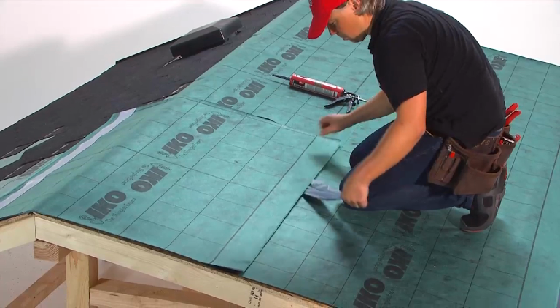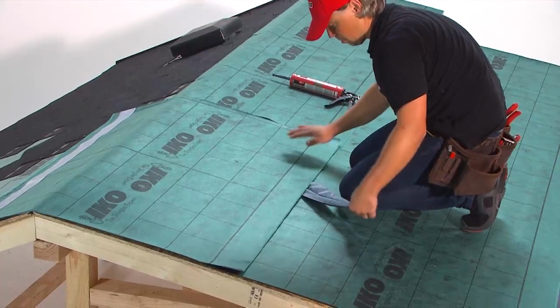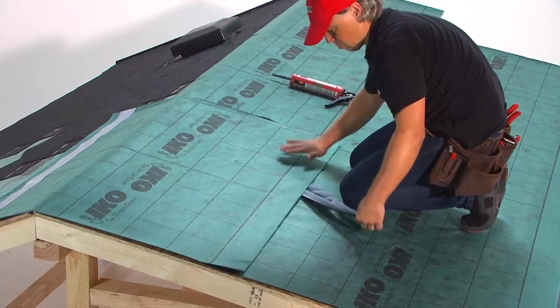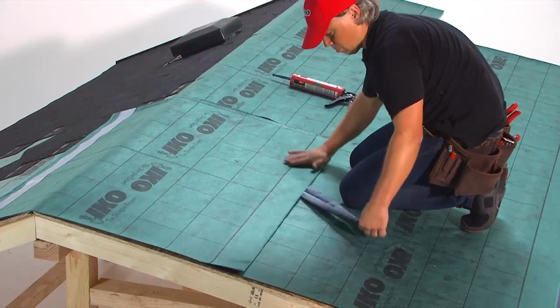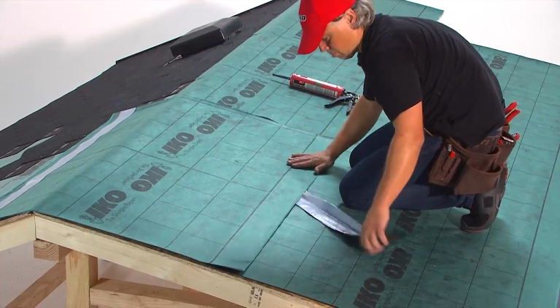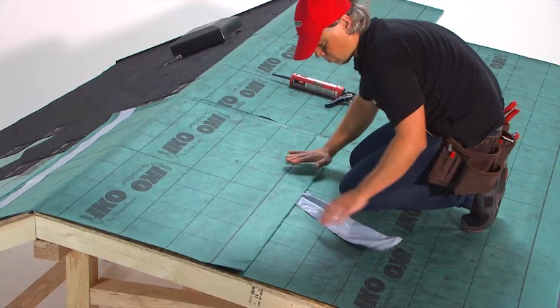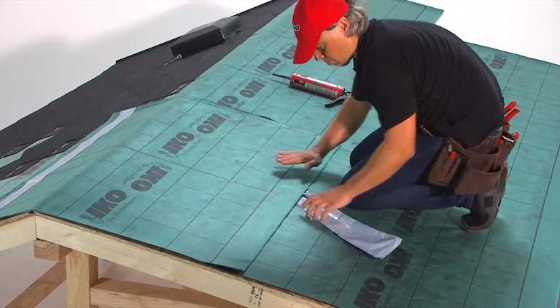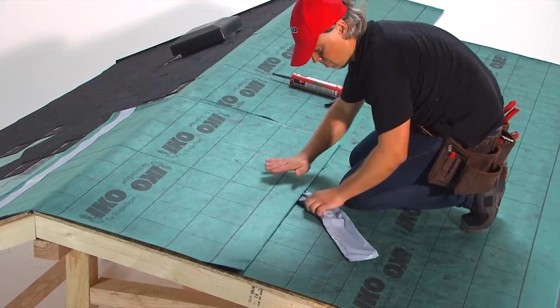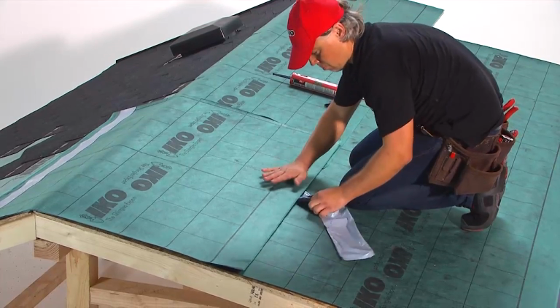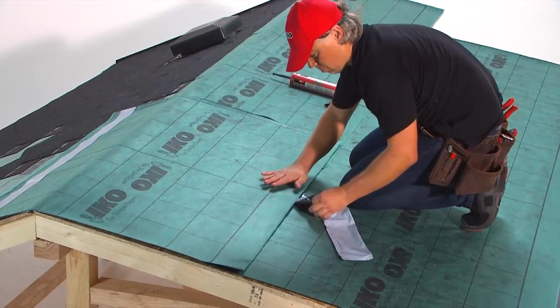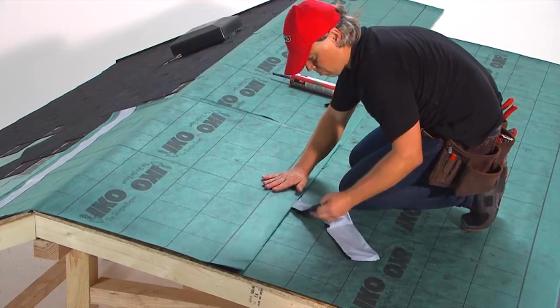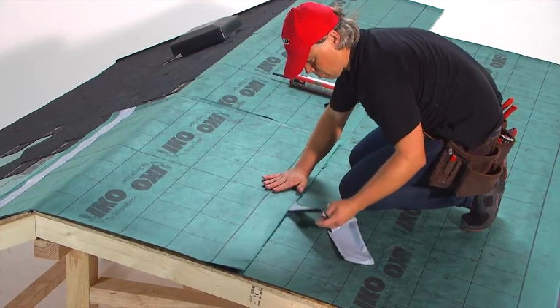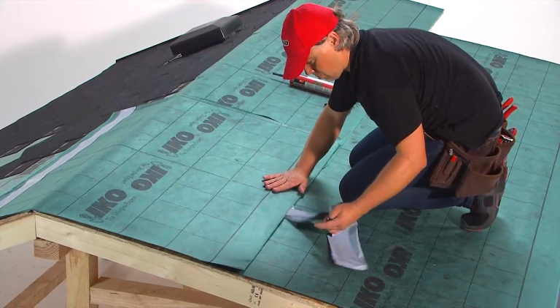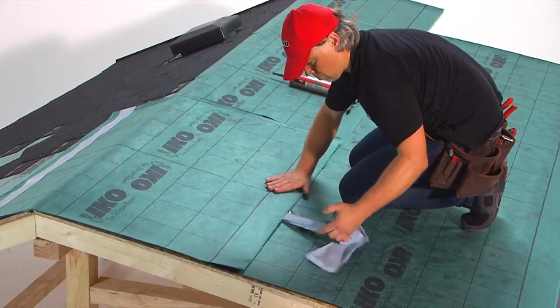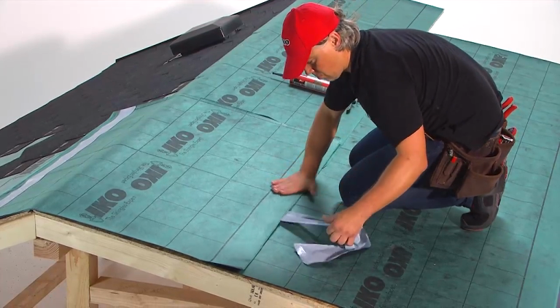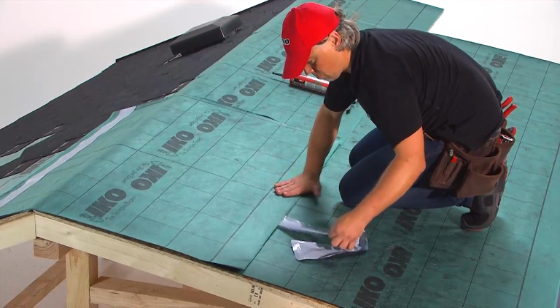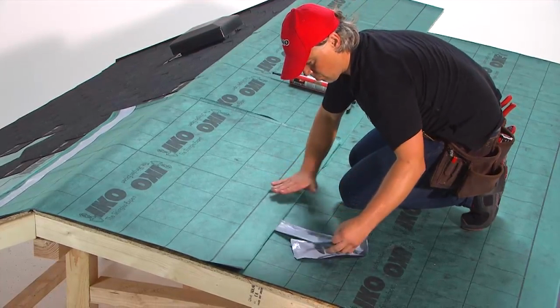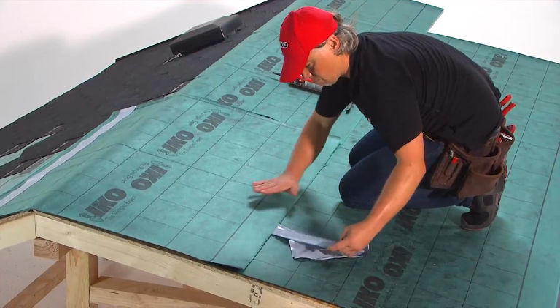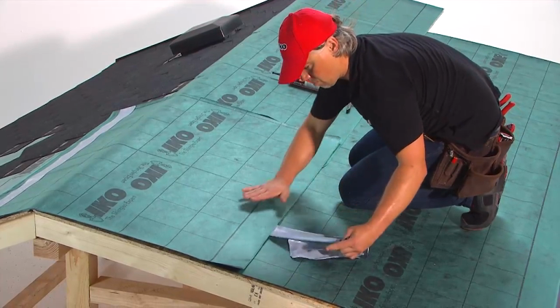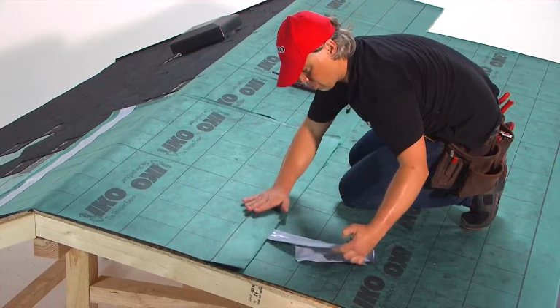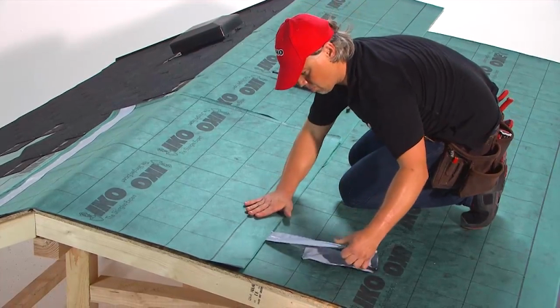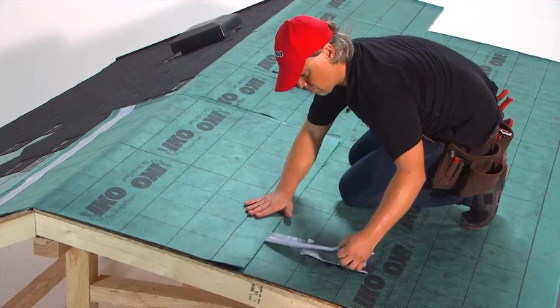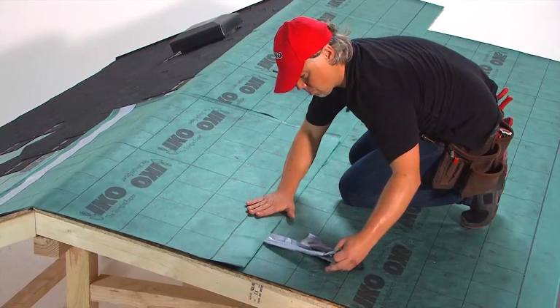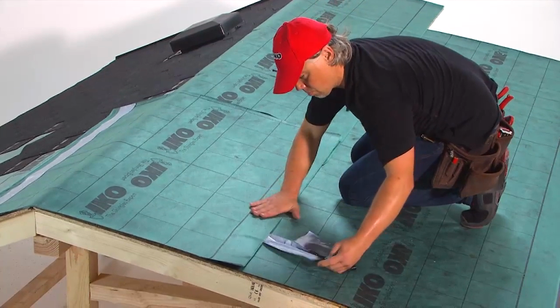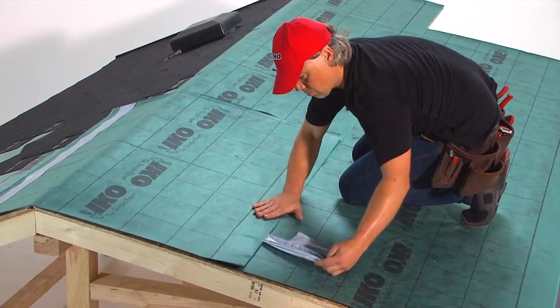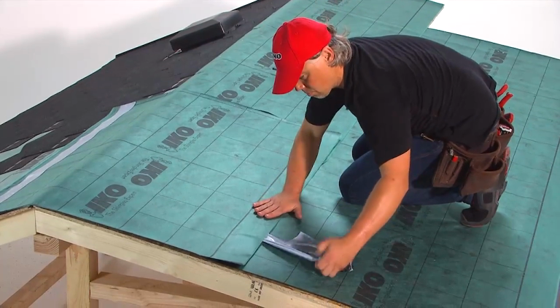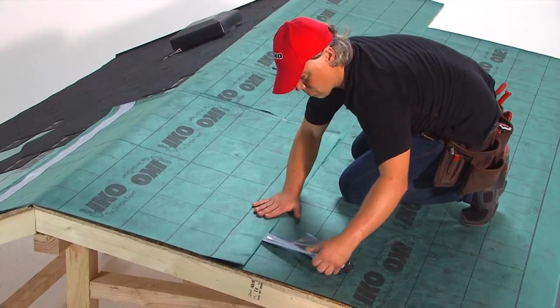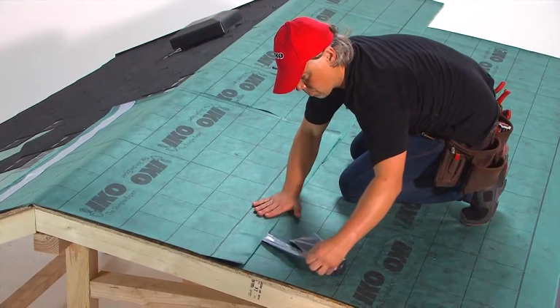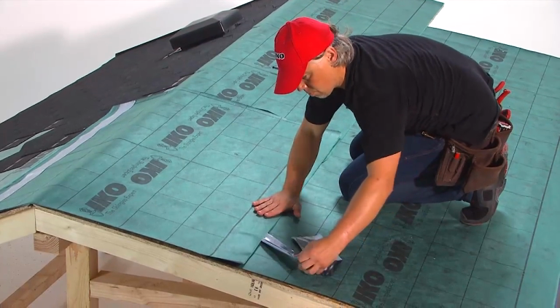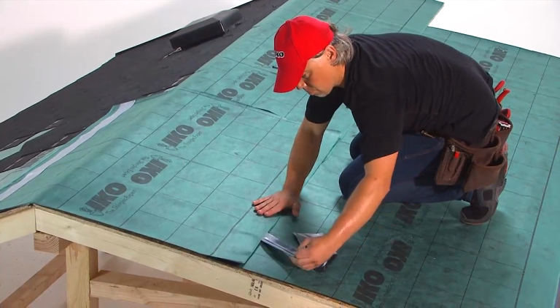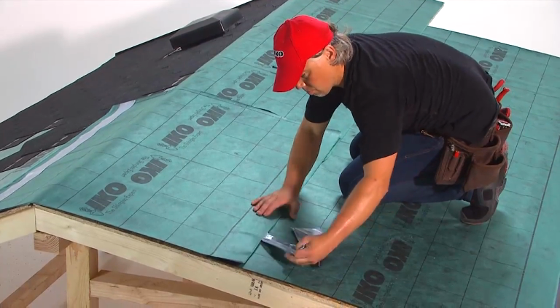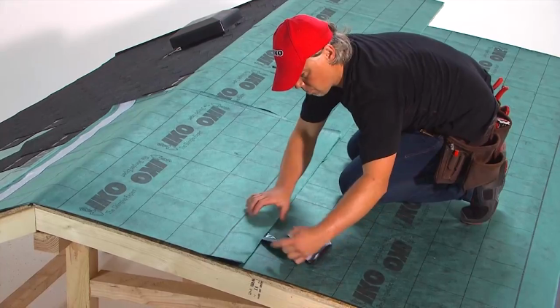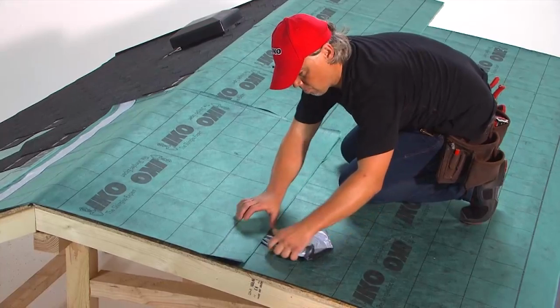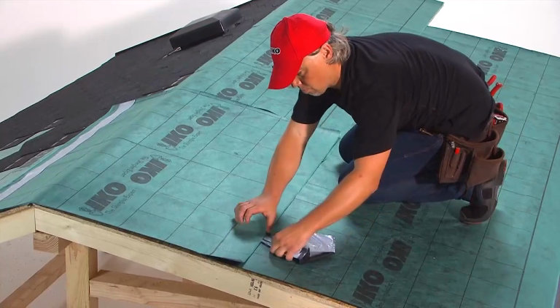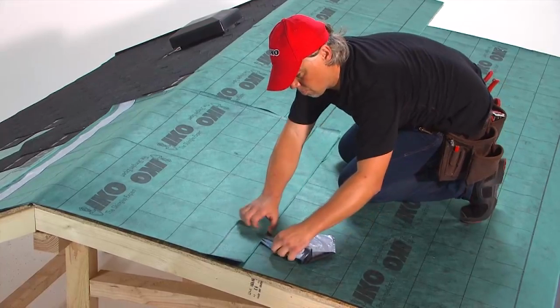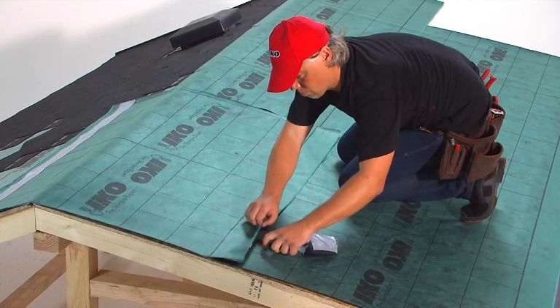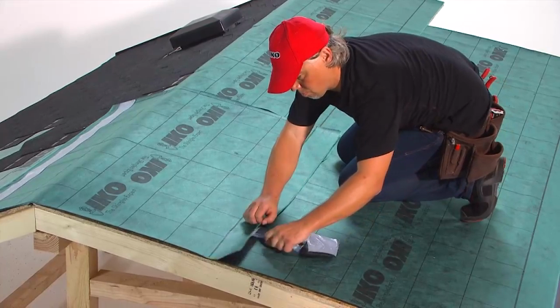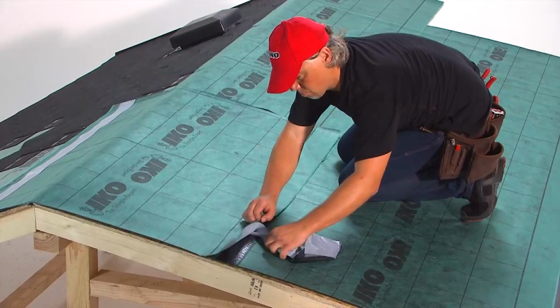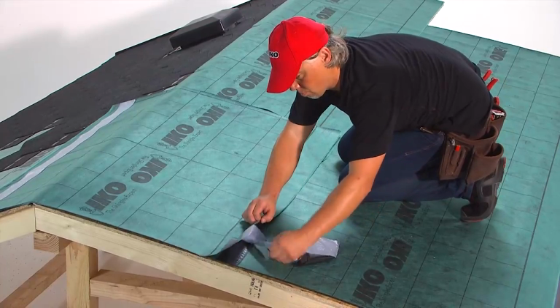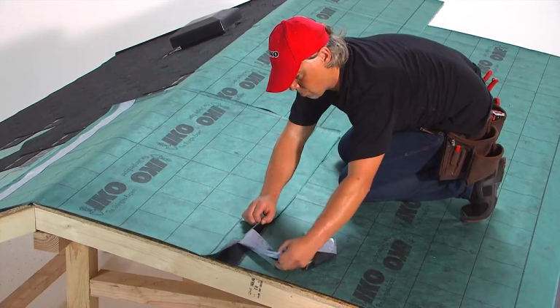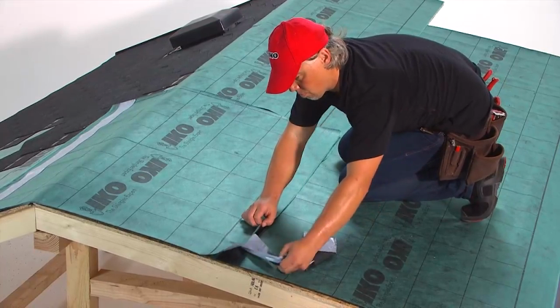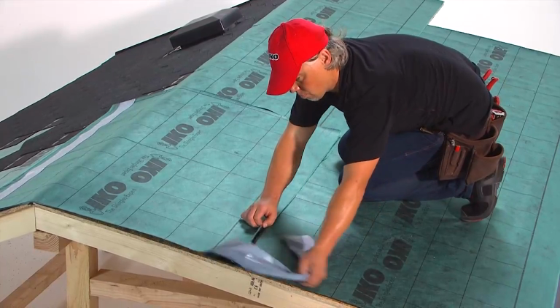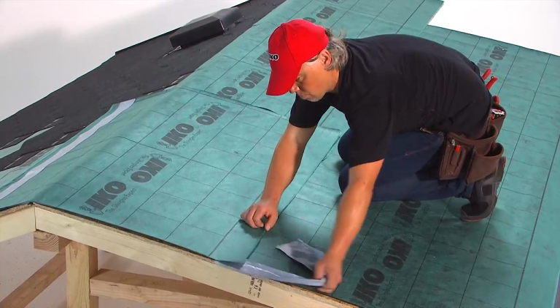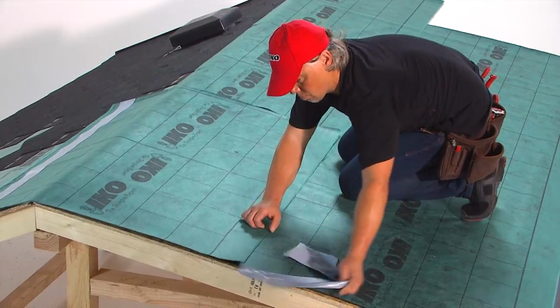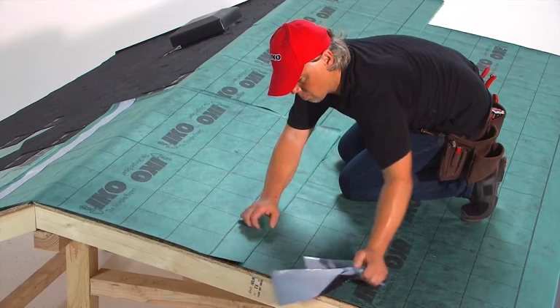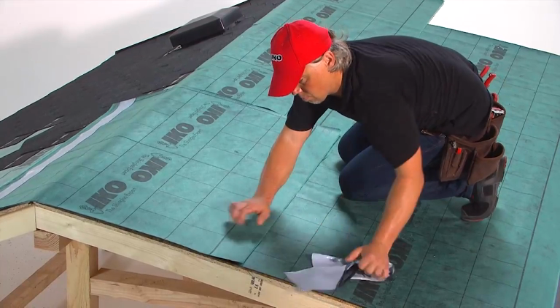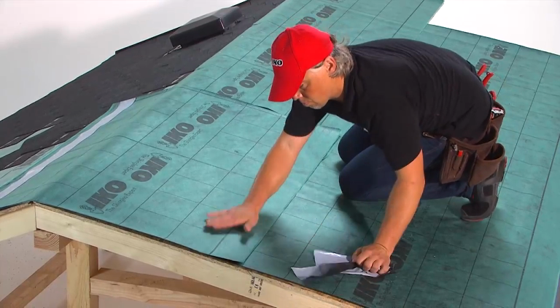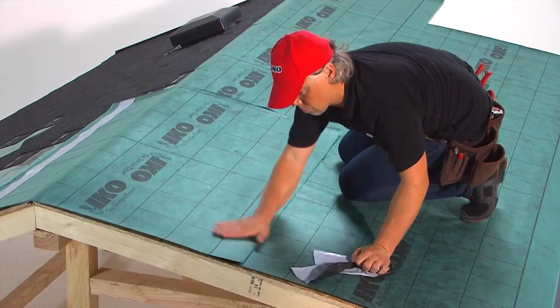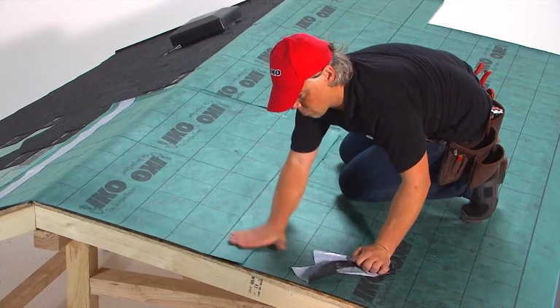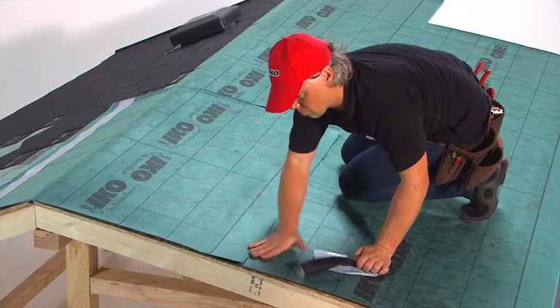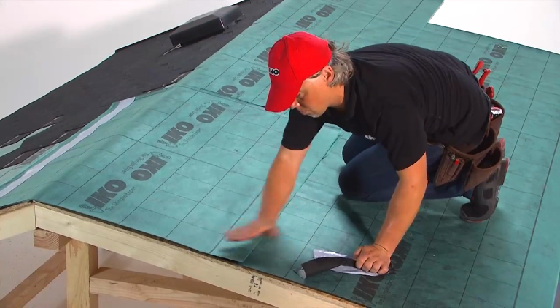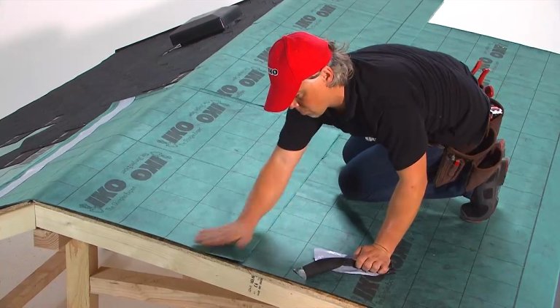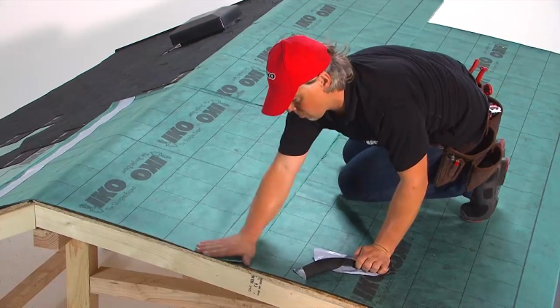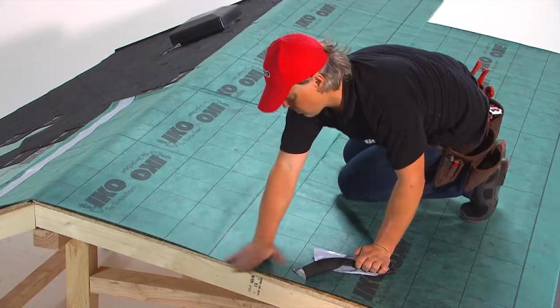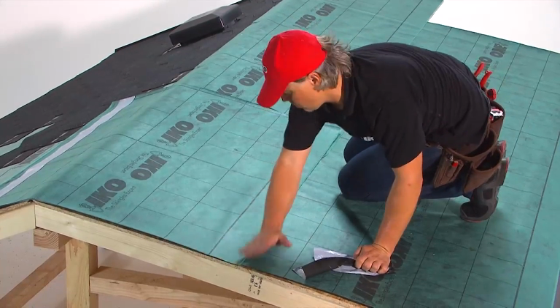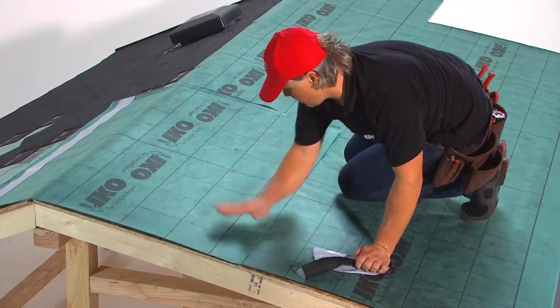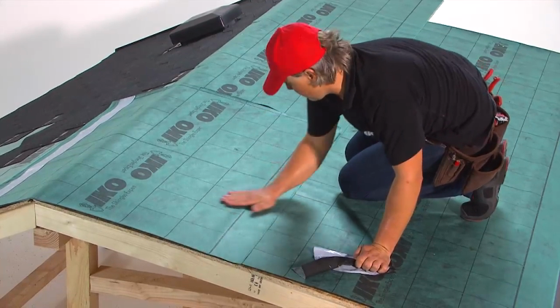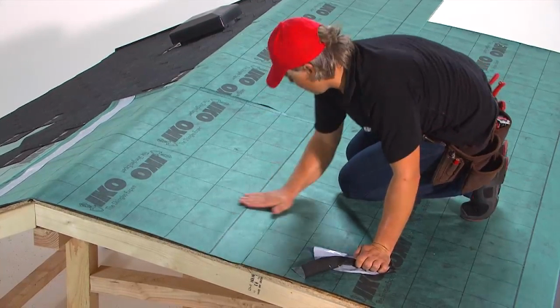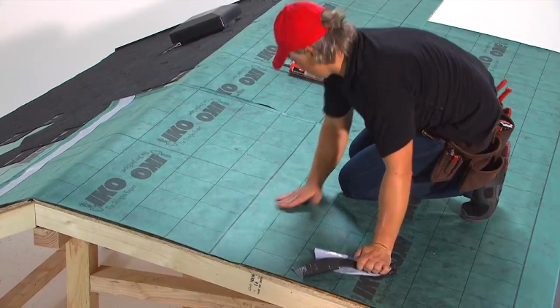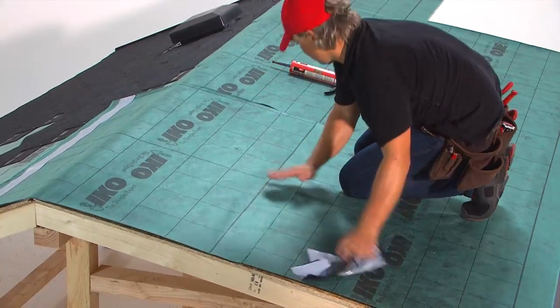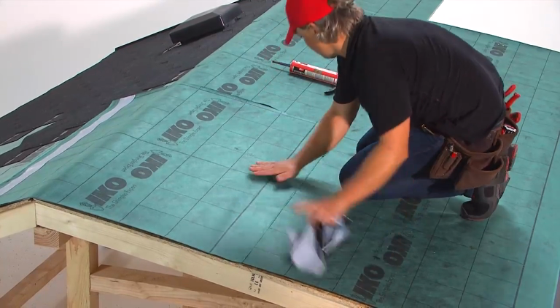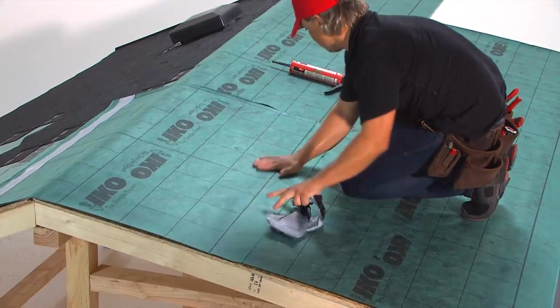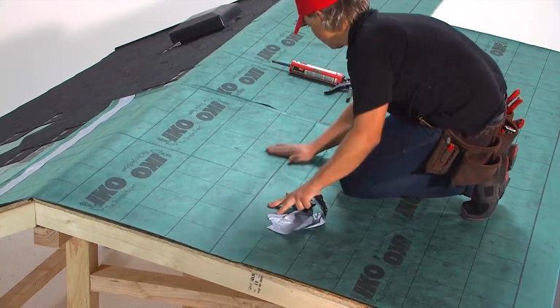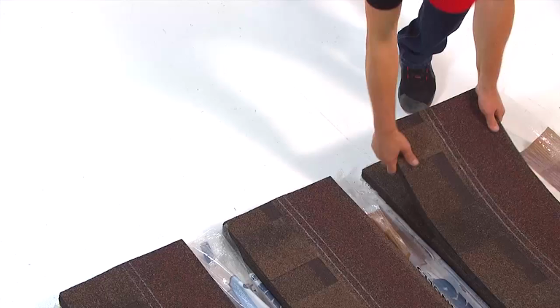On all IKO Armabase underlay, there are 10cm lines on the rolls for easier overlapping.